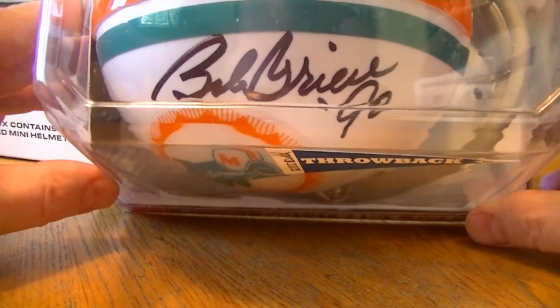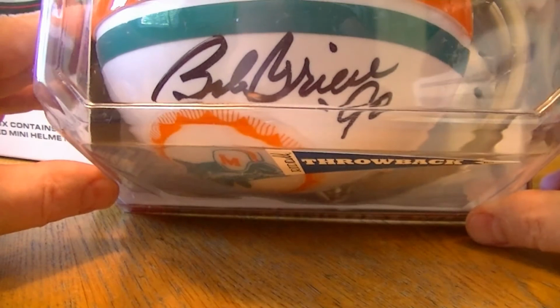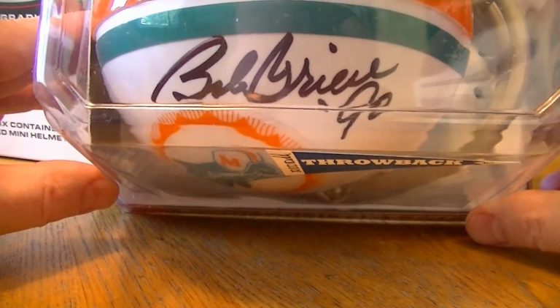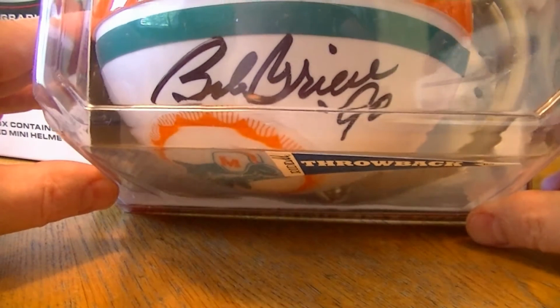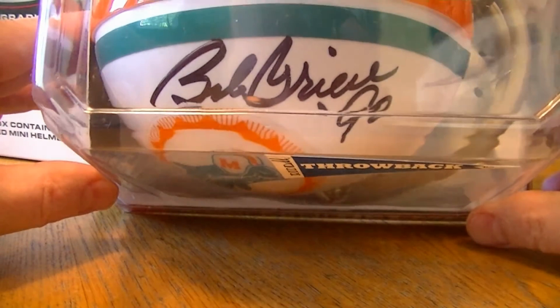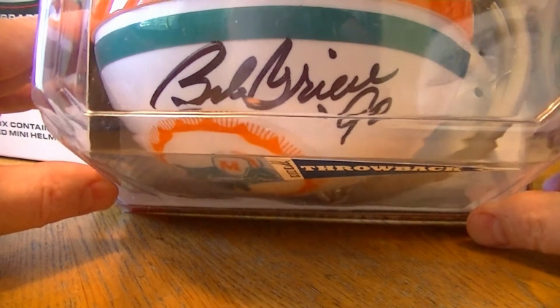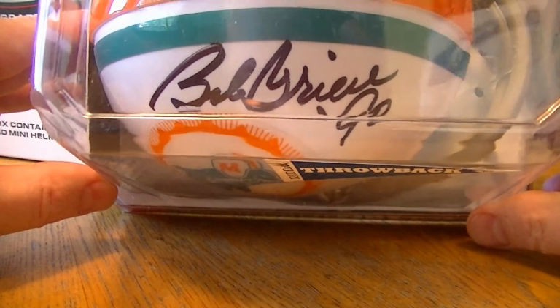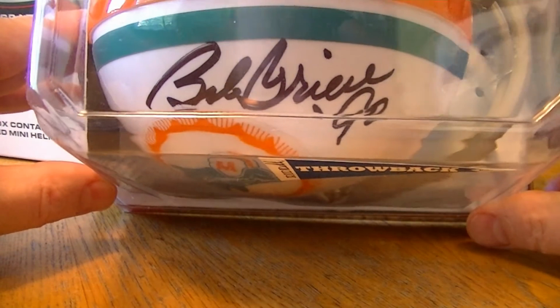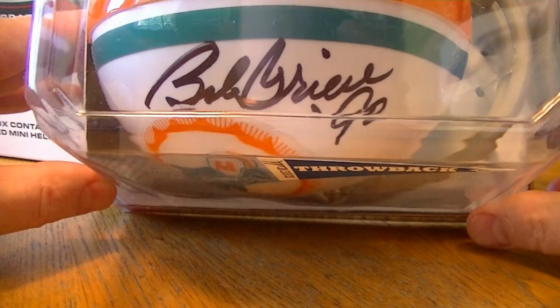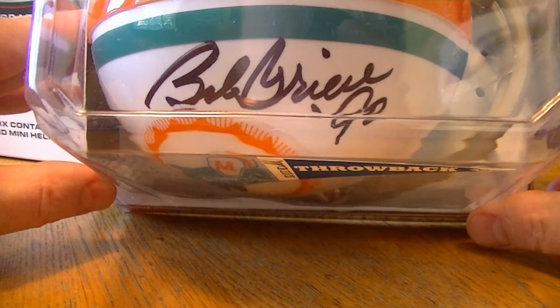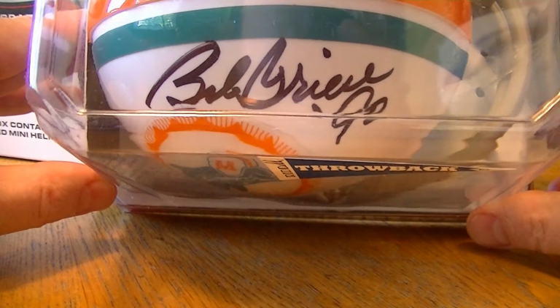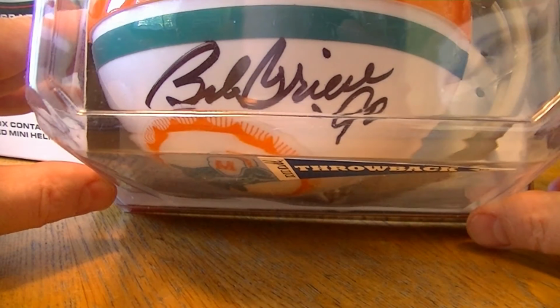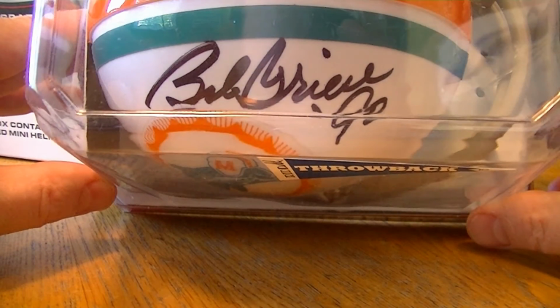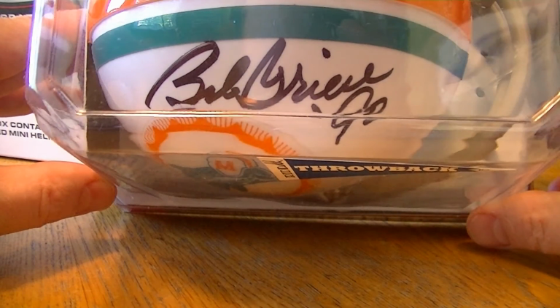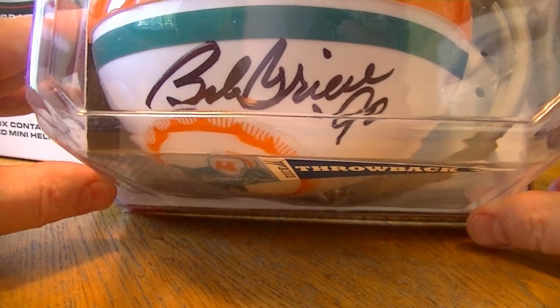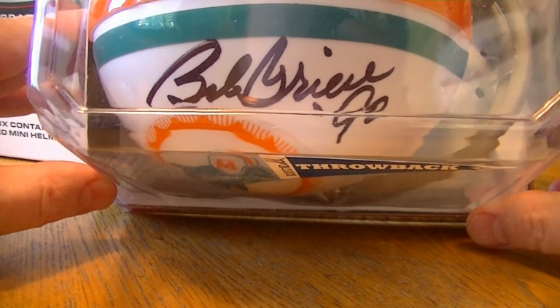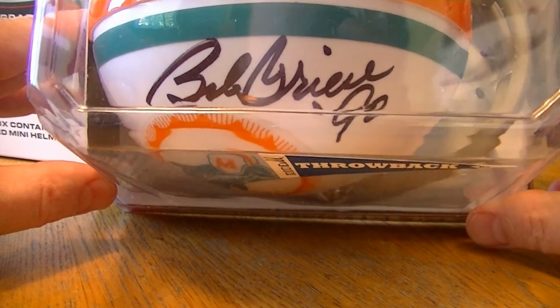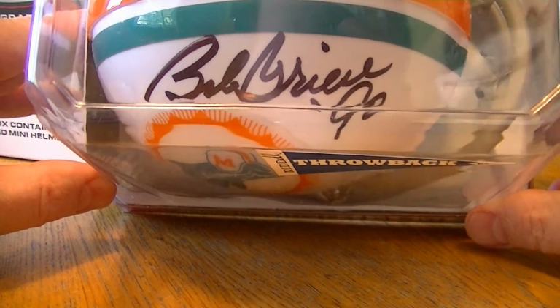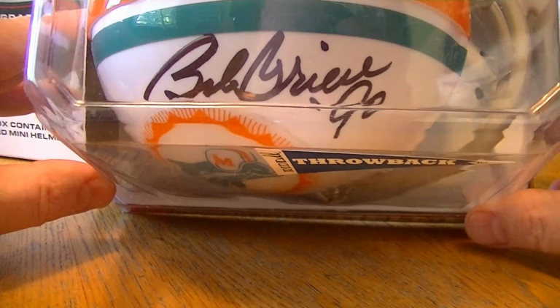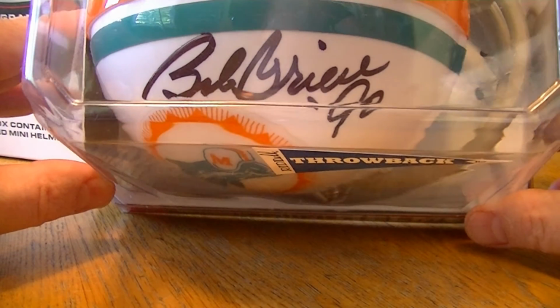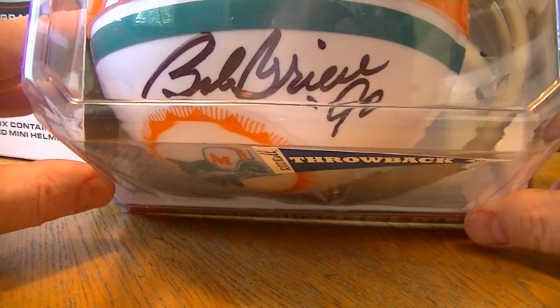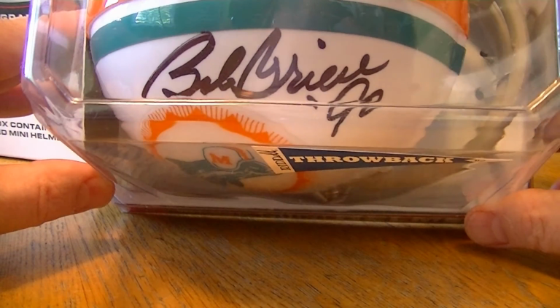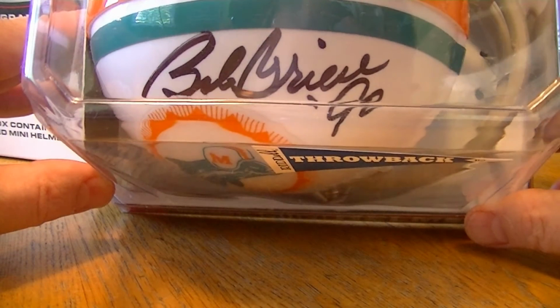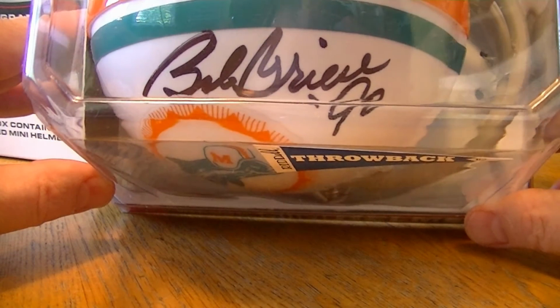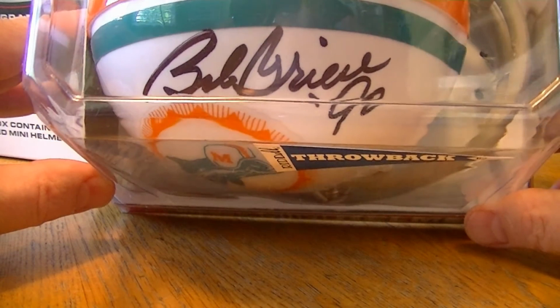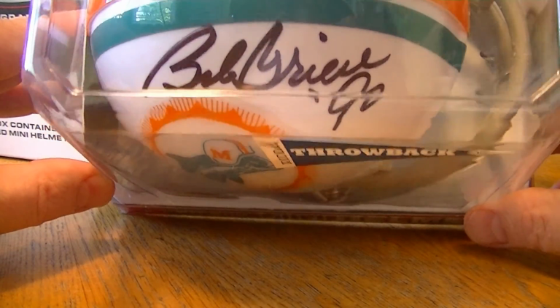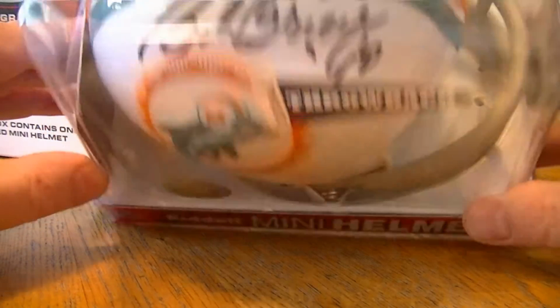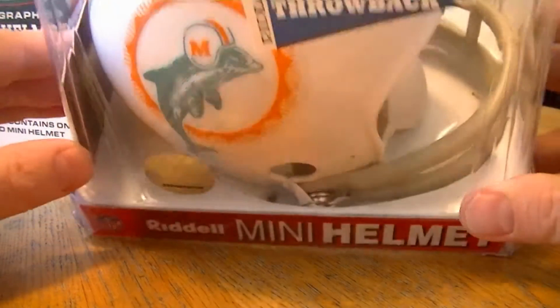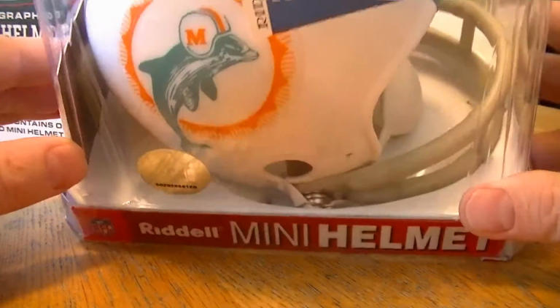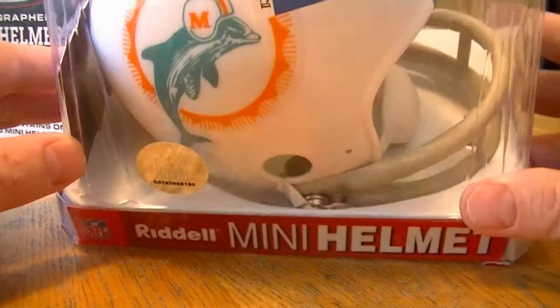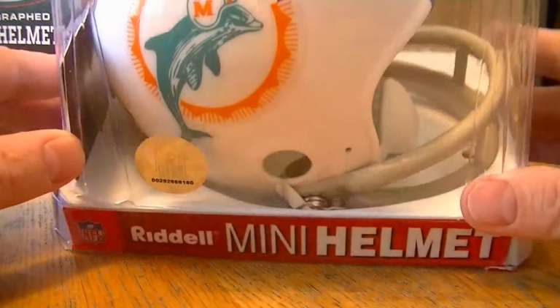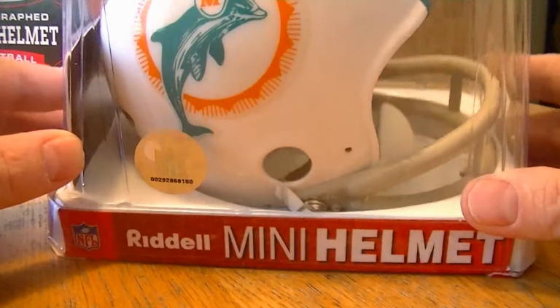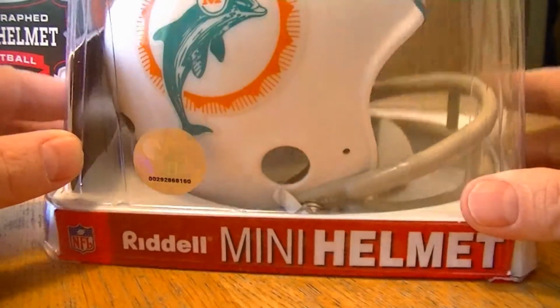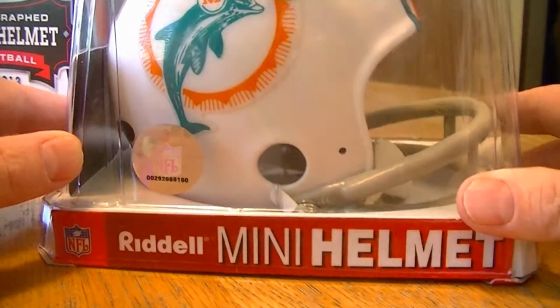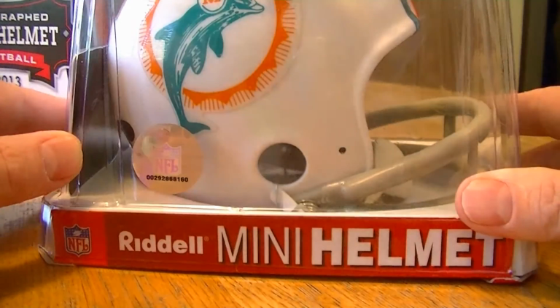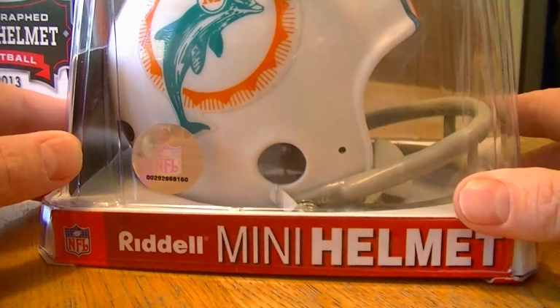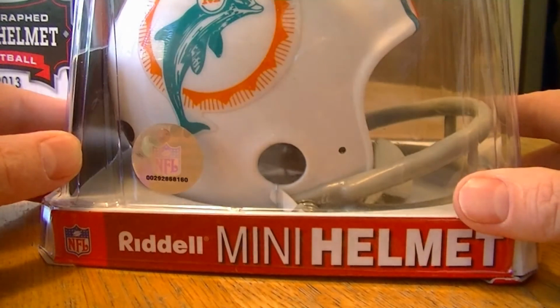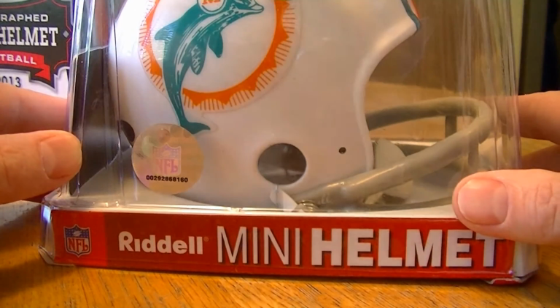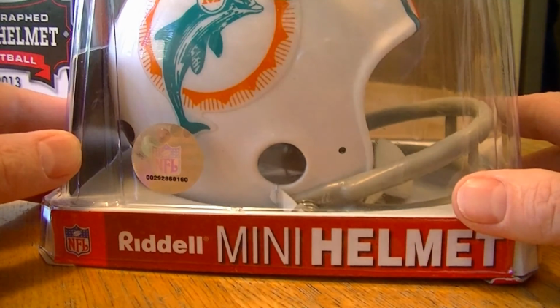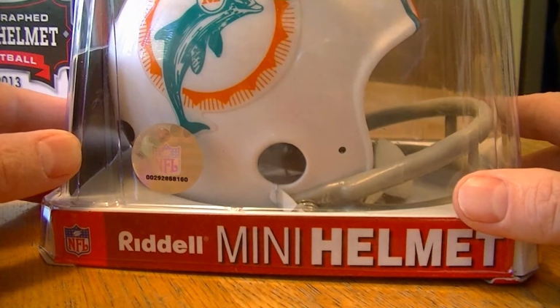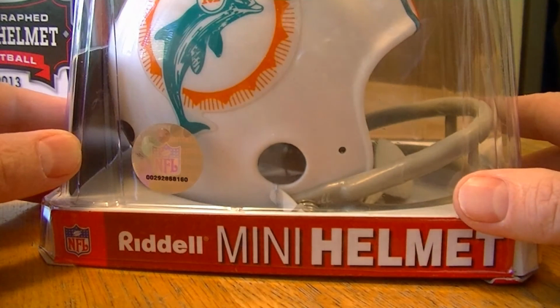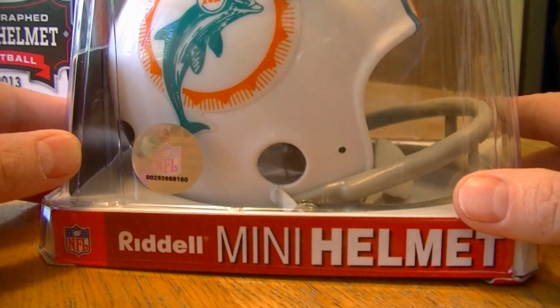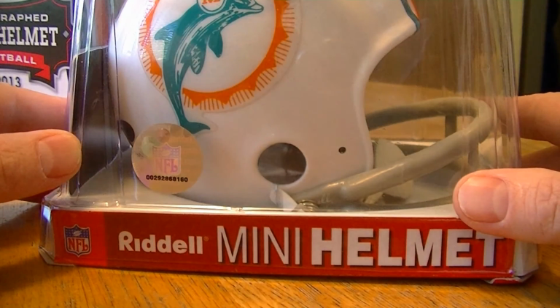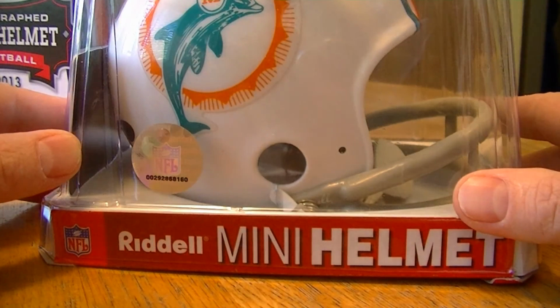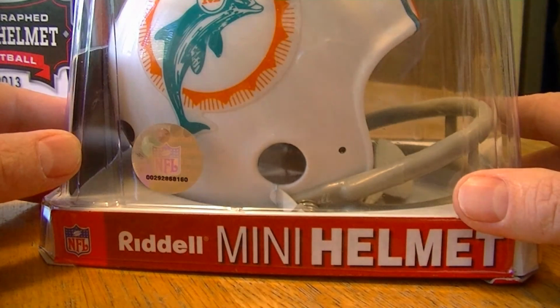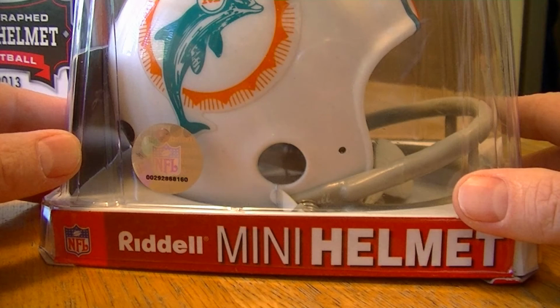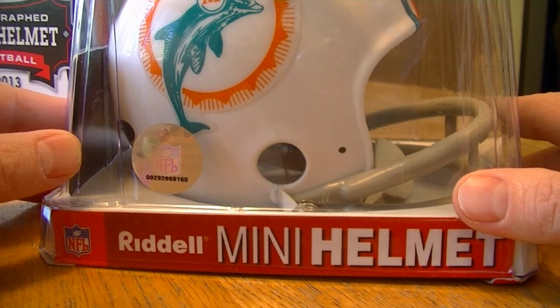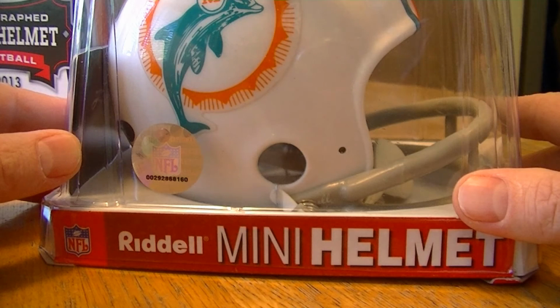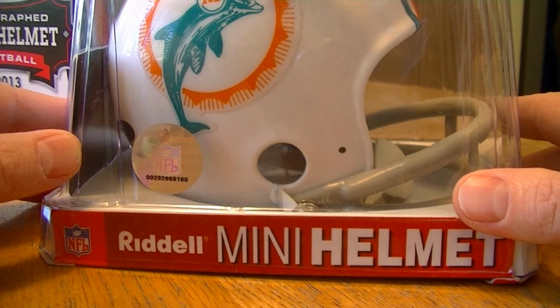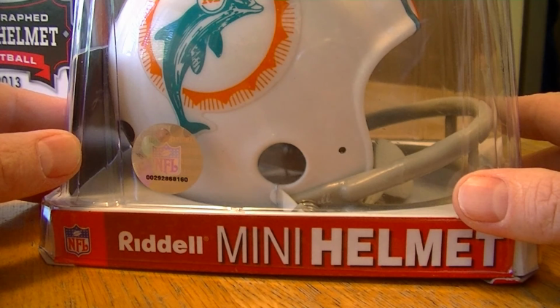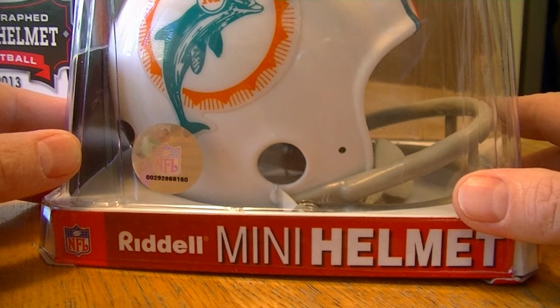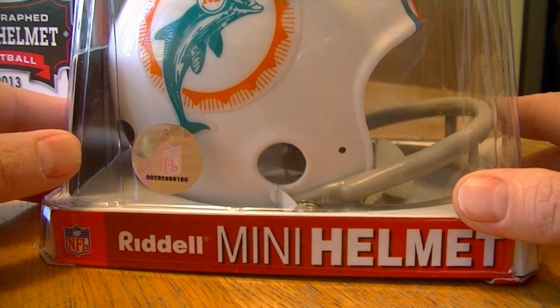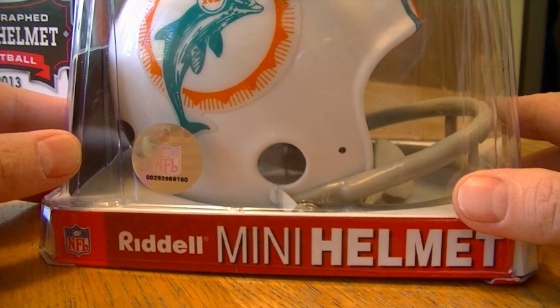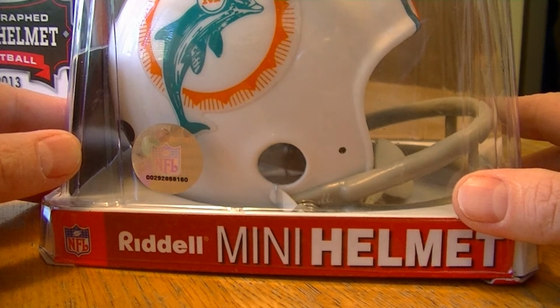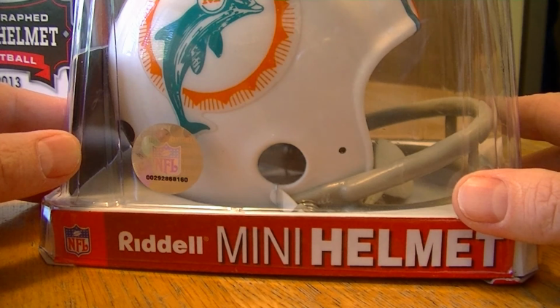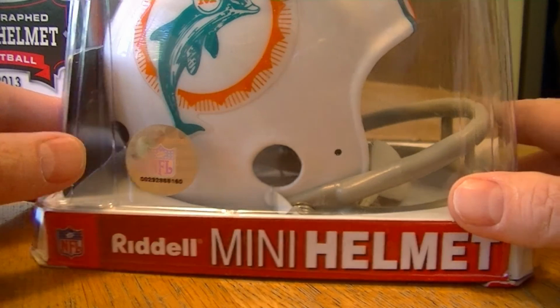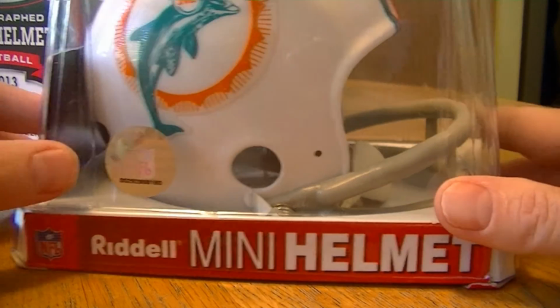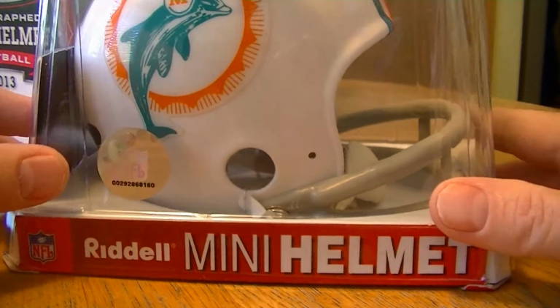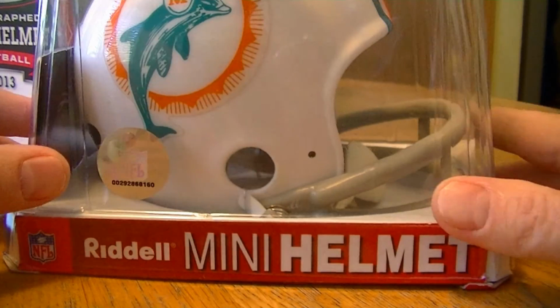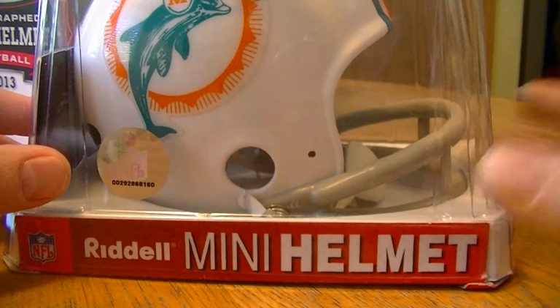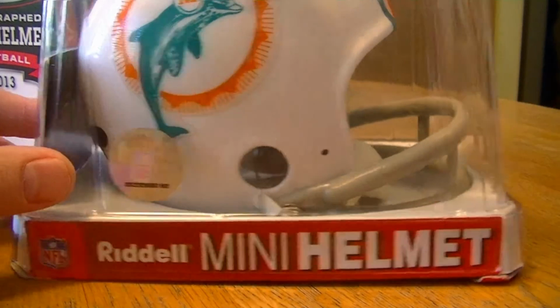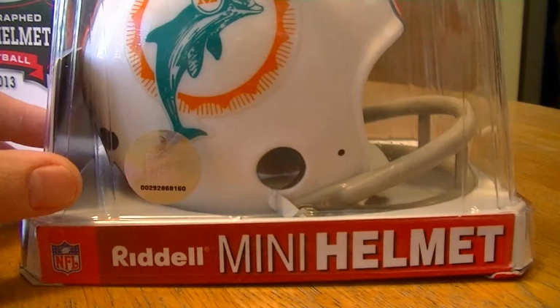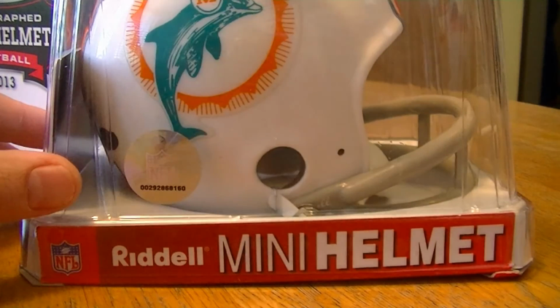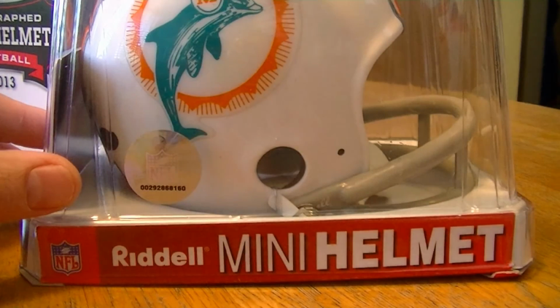Let's show you the auto here. Pretty cool looking. That's it — thanks for watching.